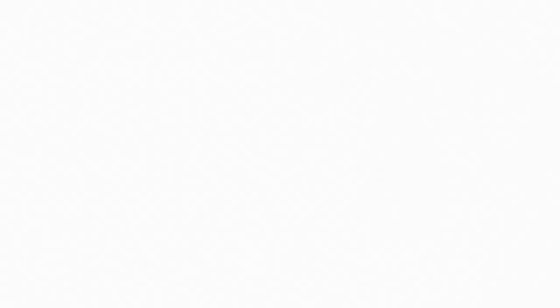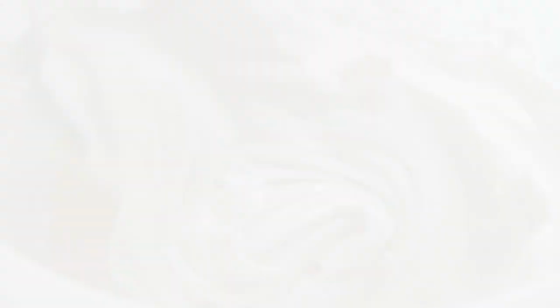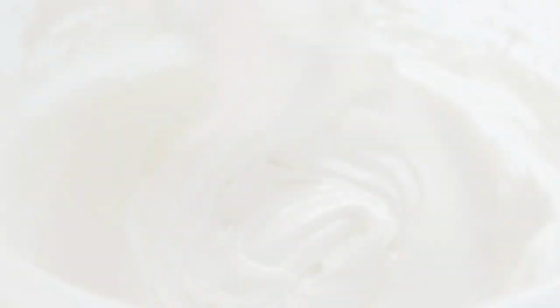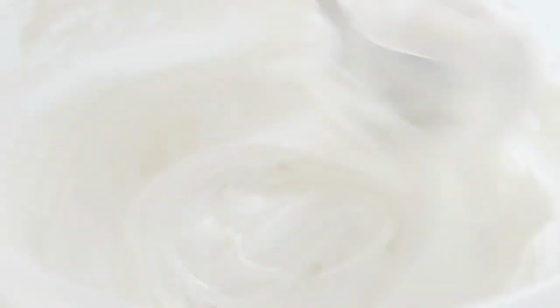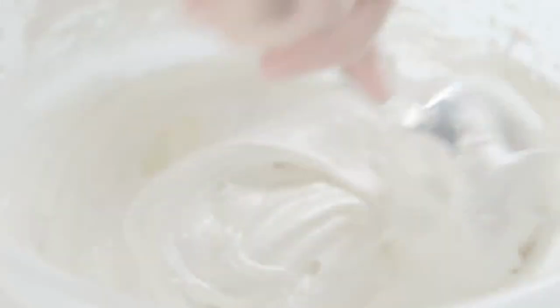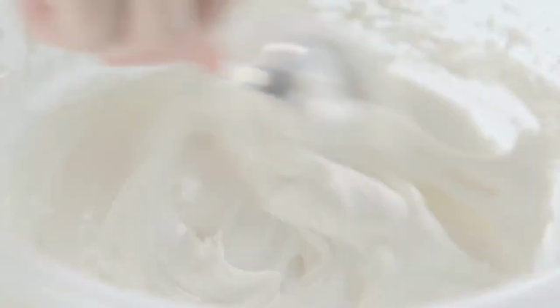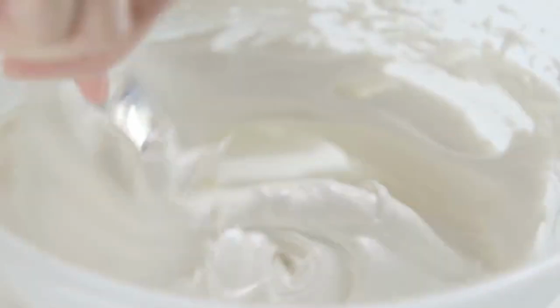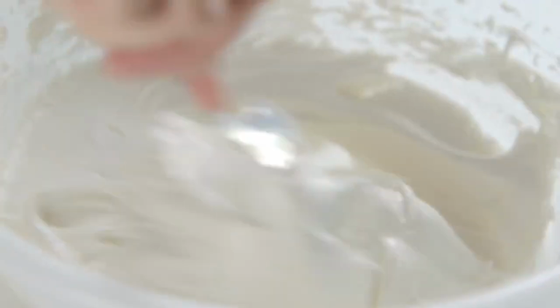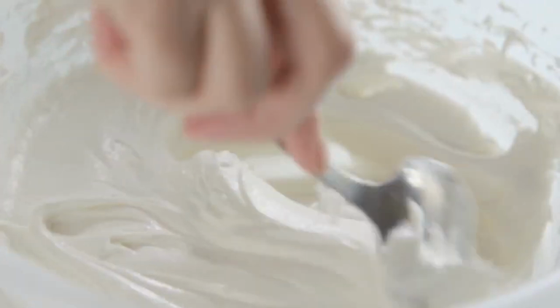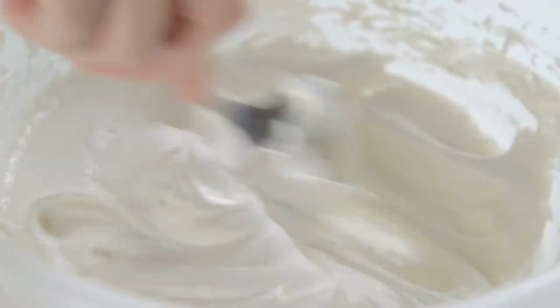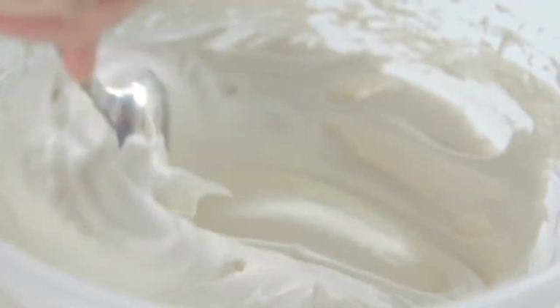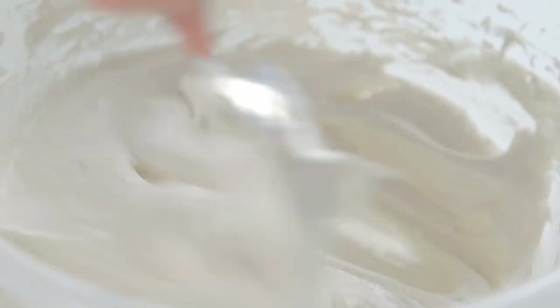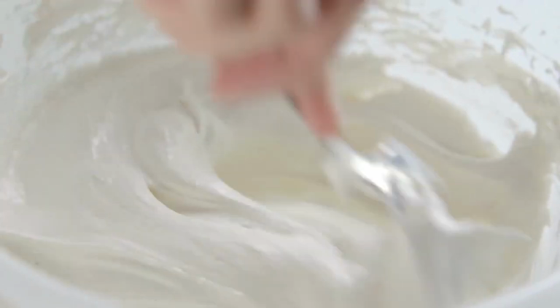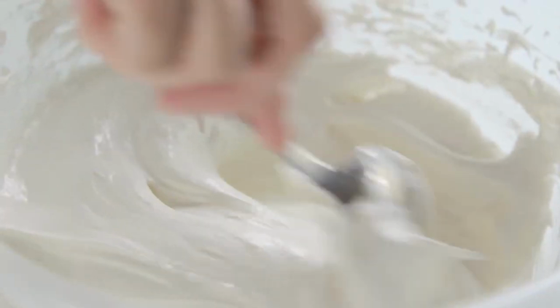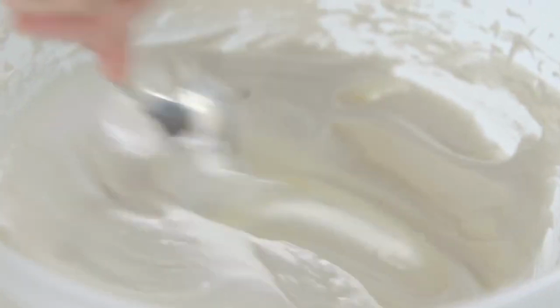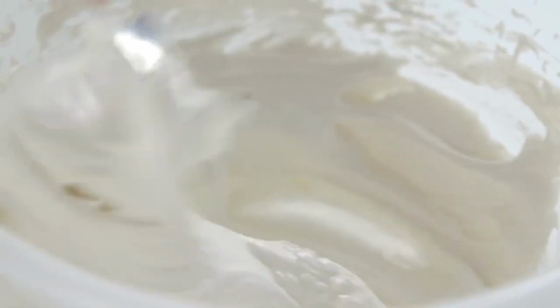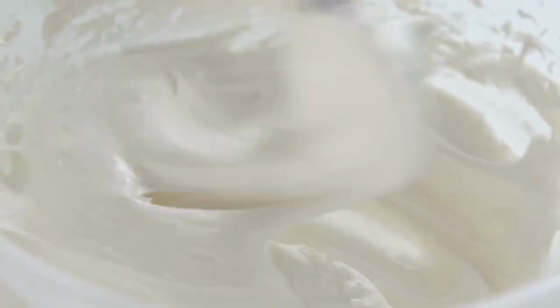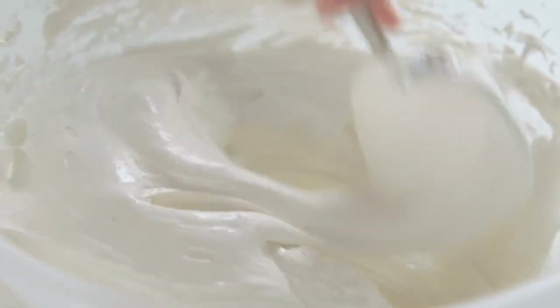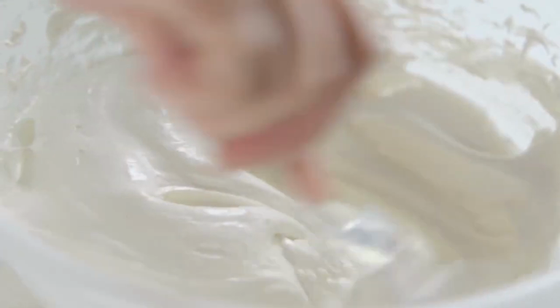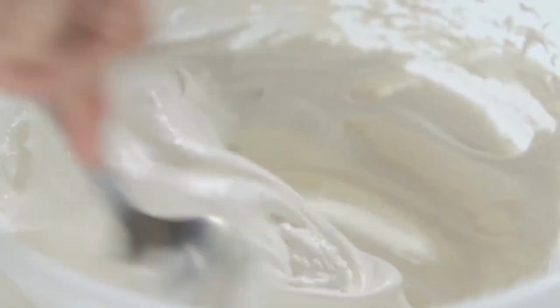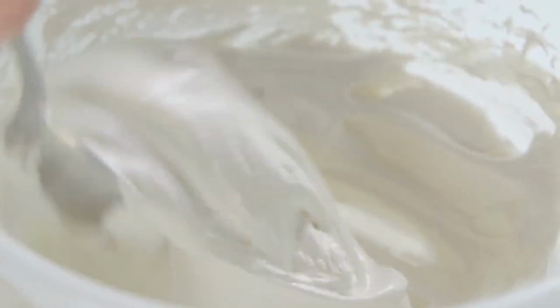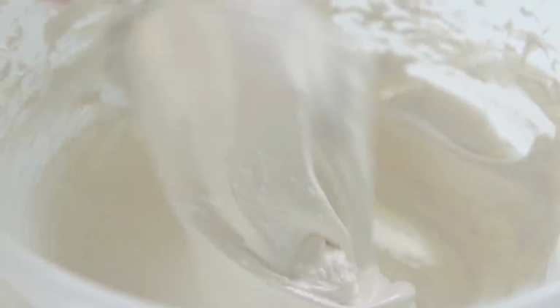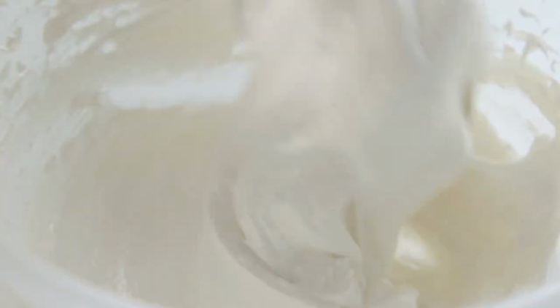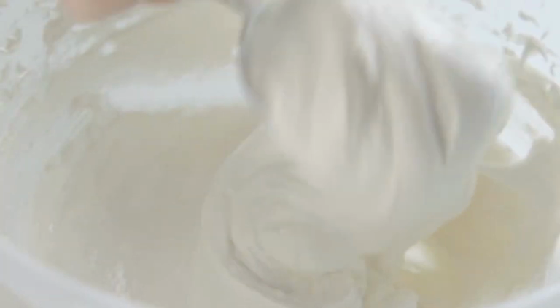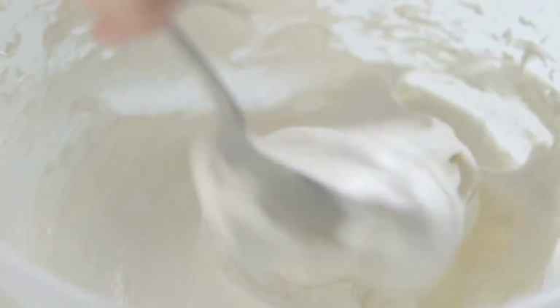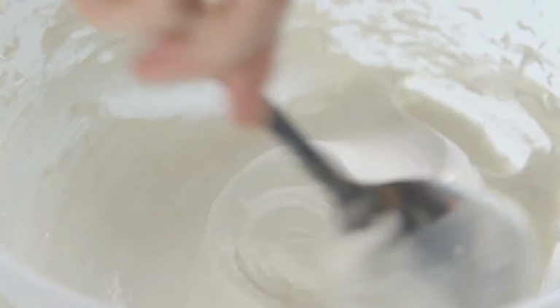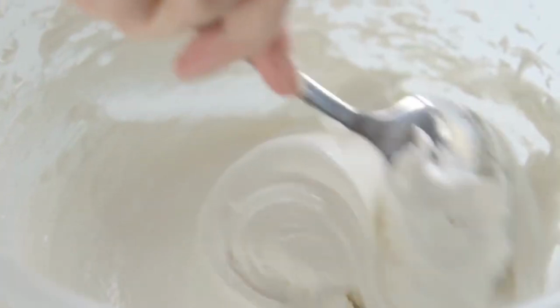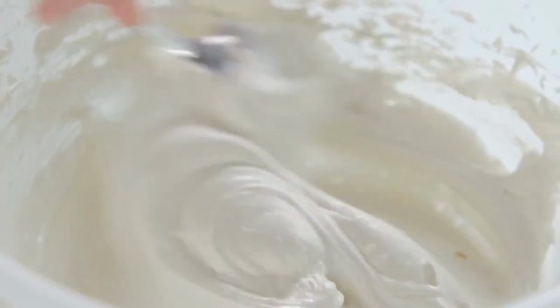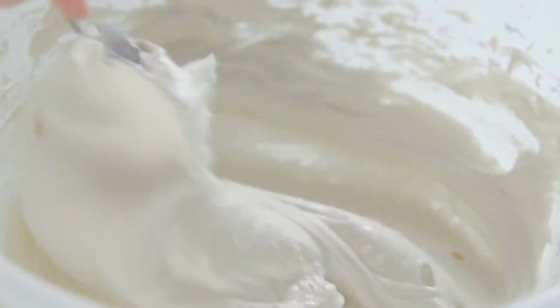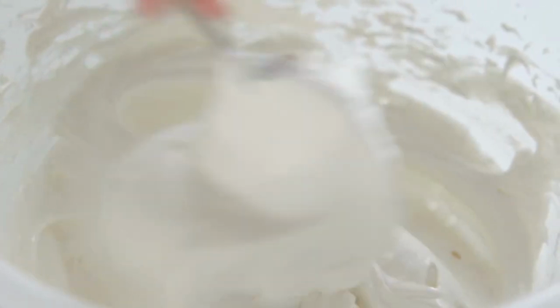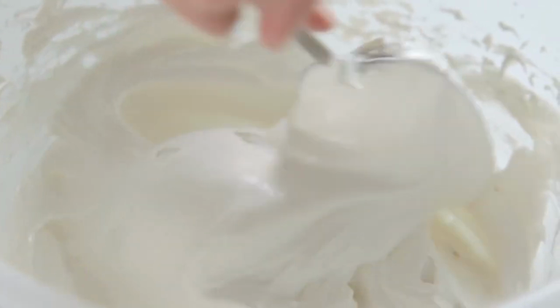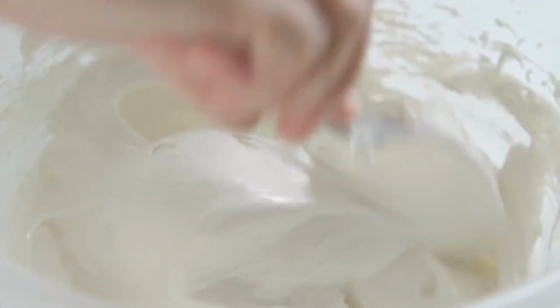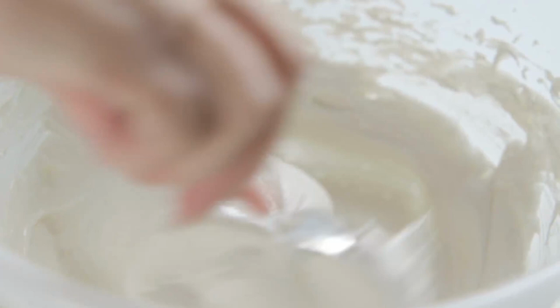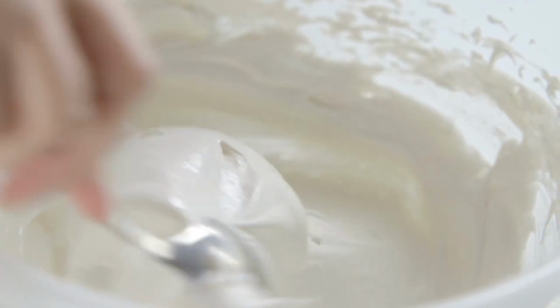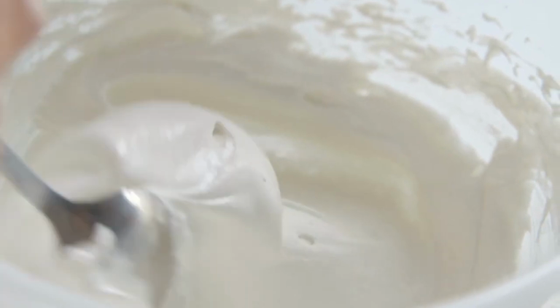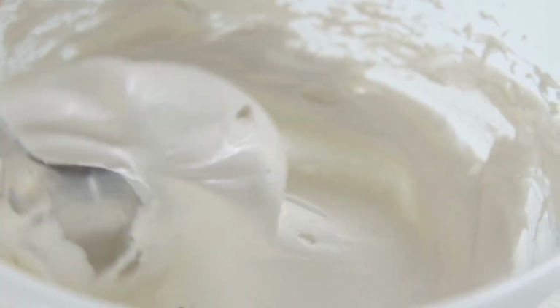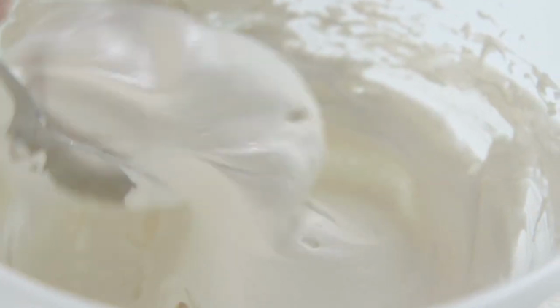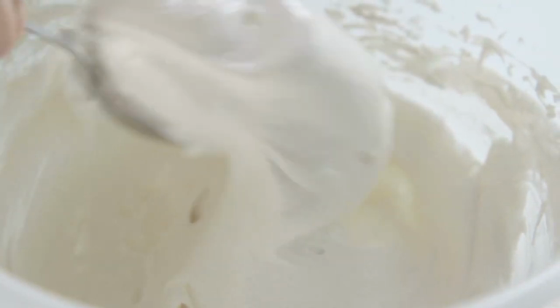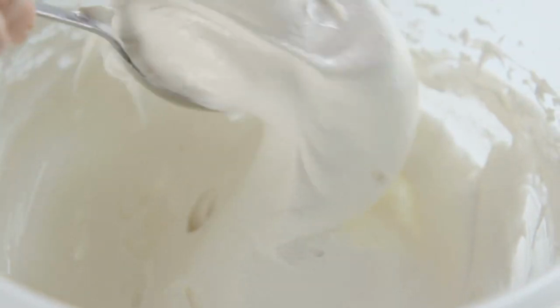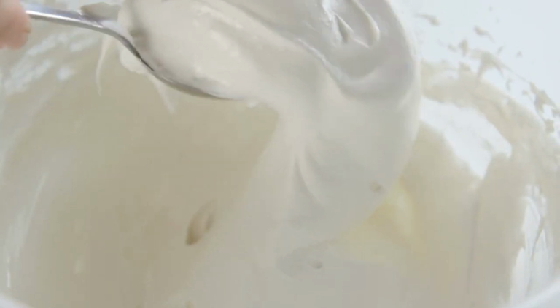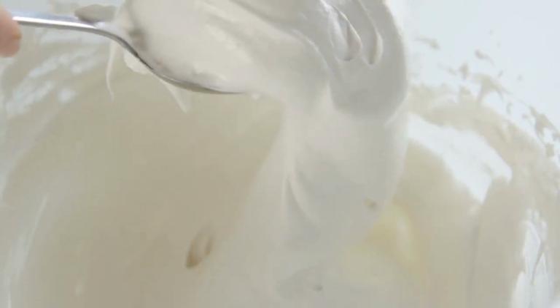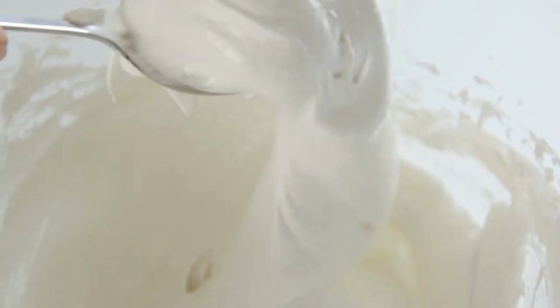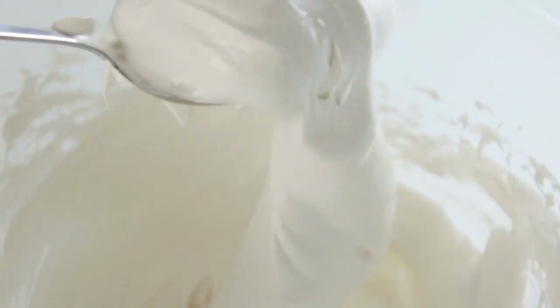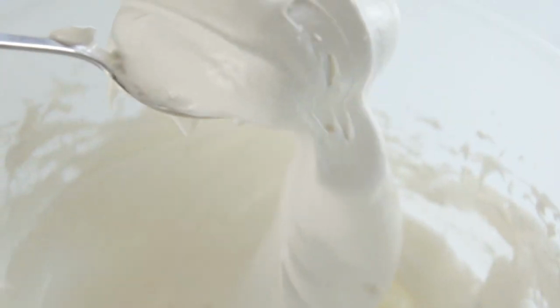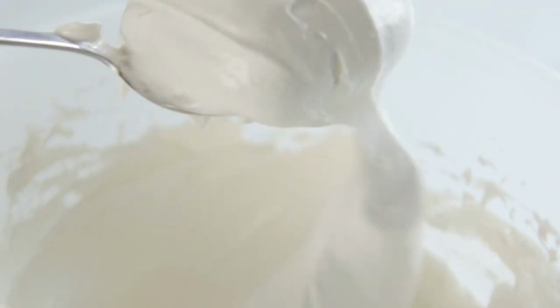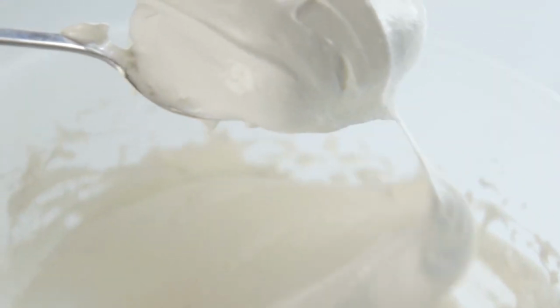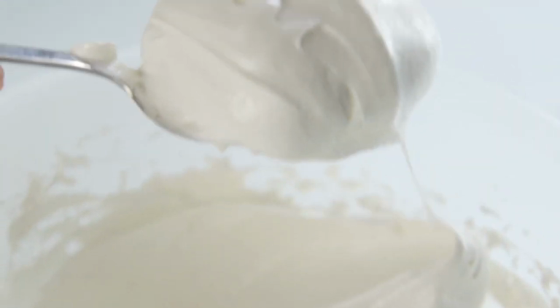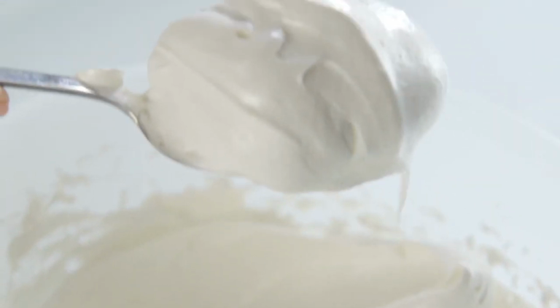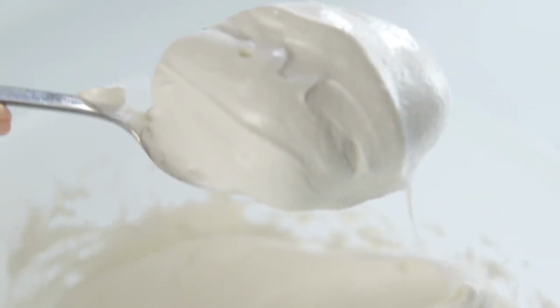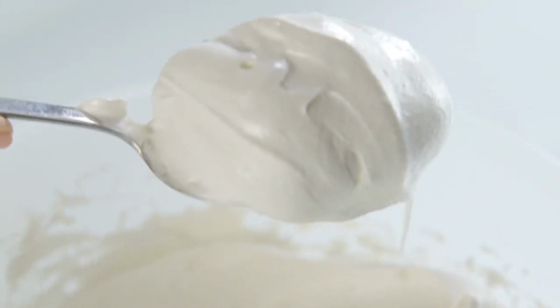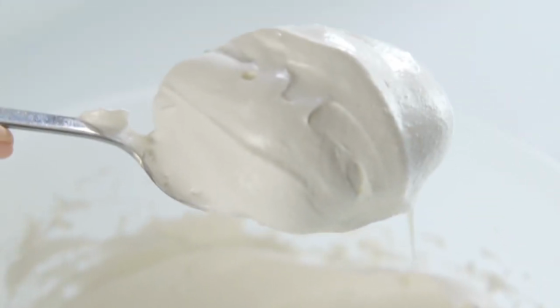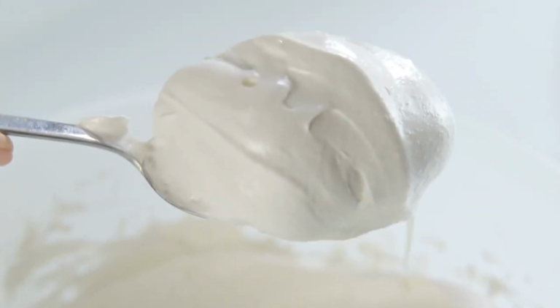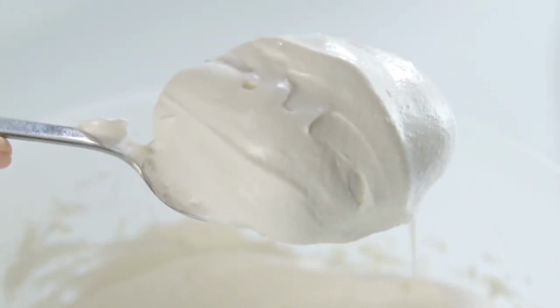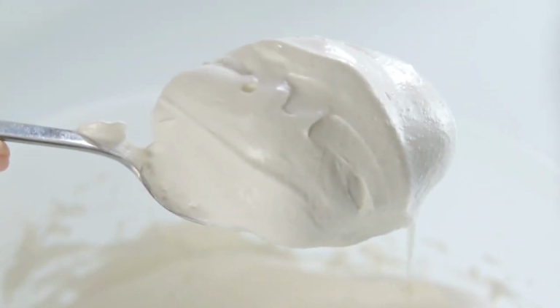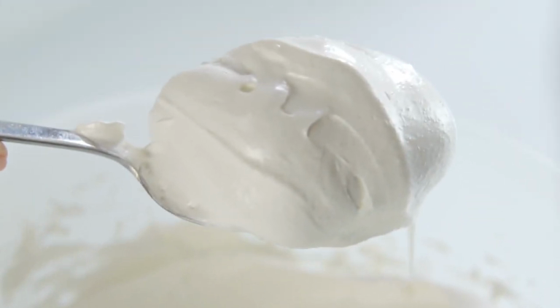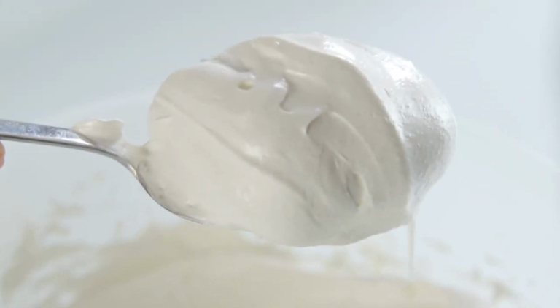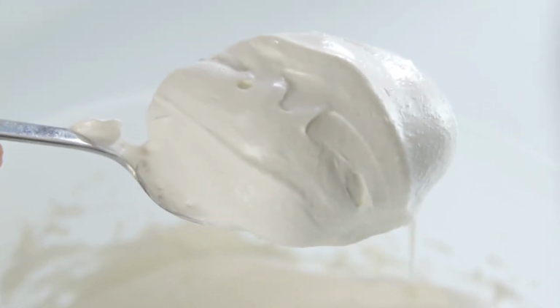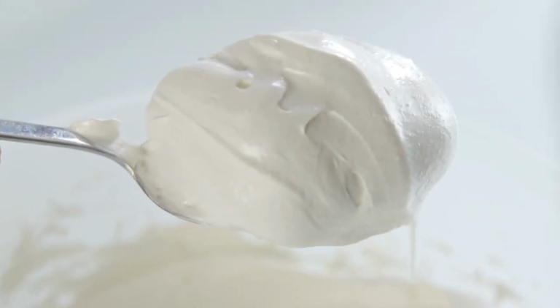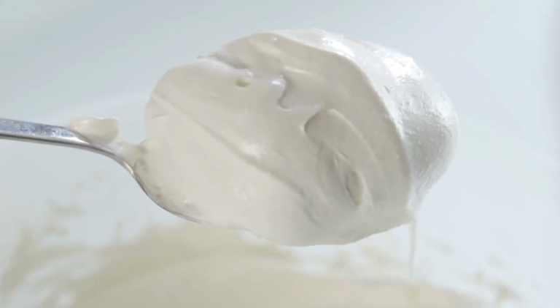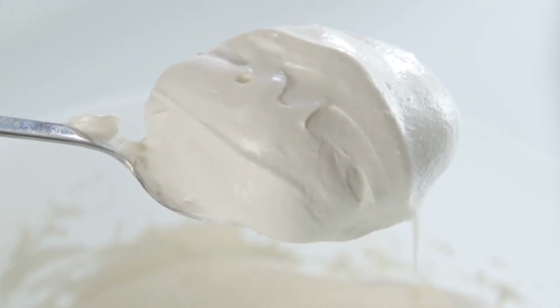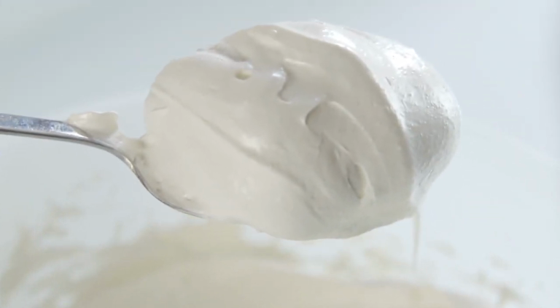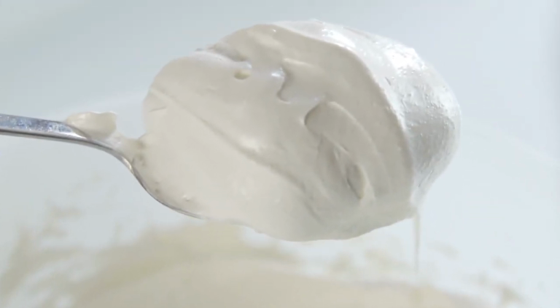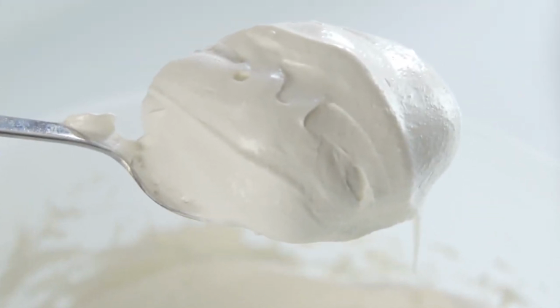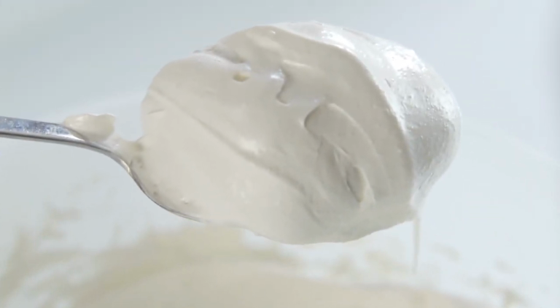When it's all in, you end up with a very stiff, smooth, silky-glossy meringue mixture that looks like this.